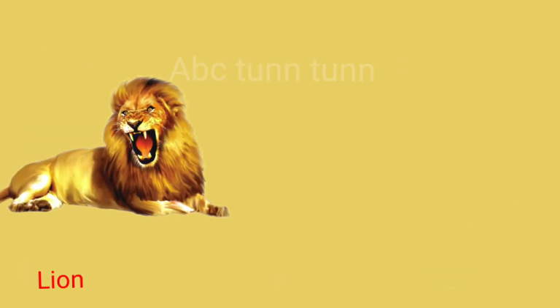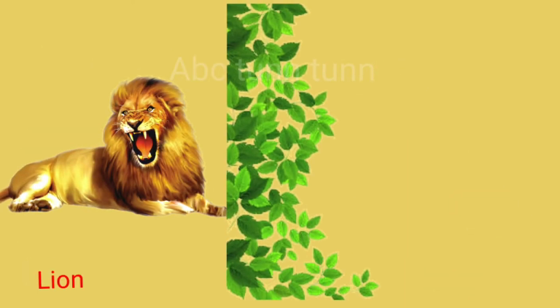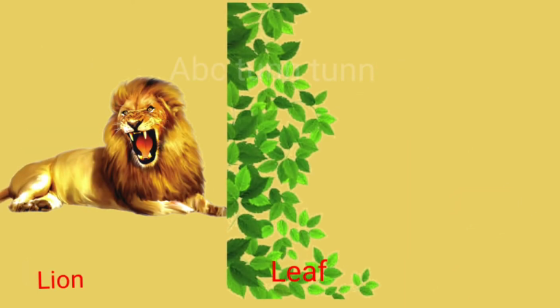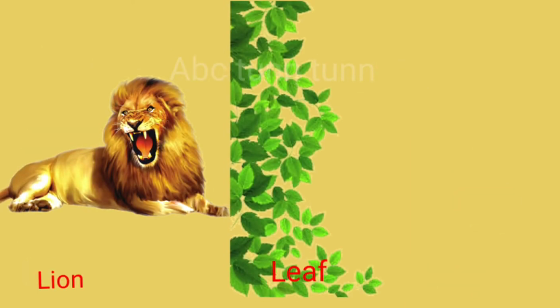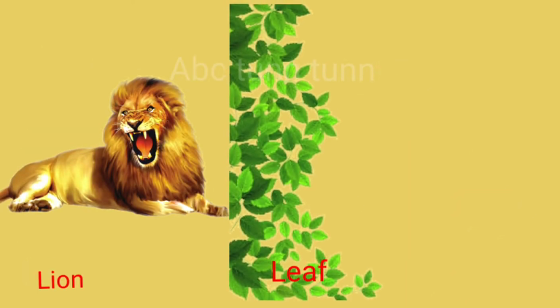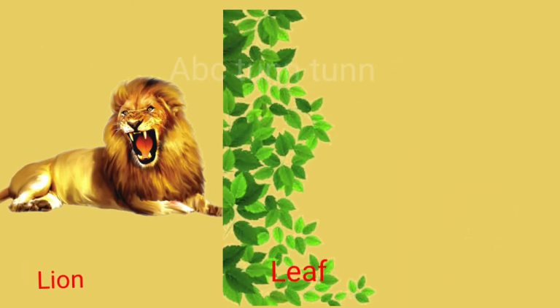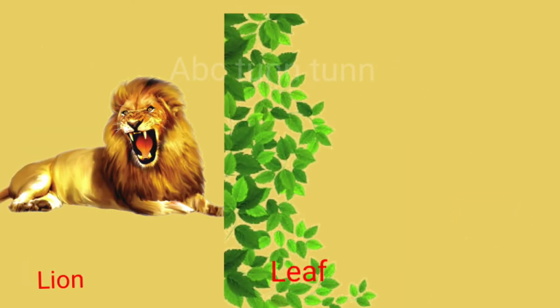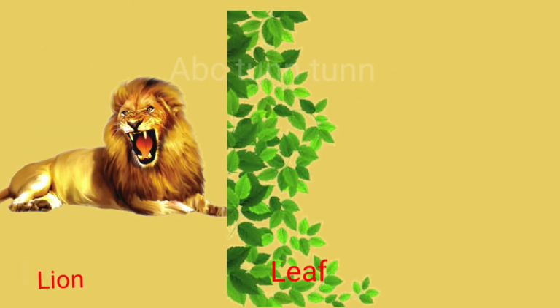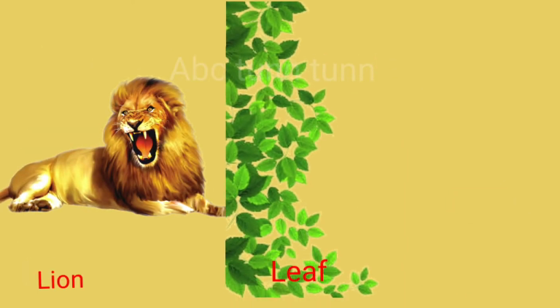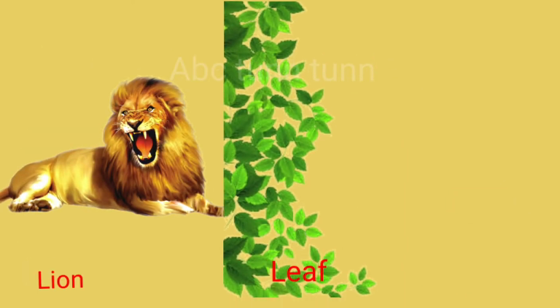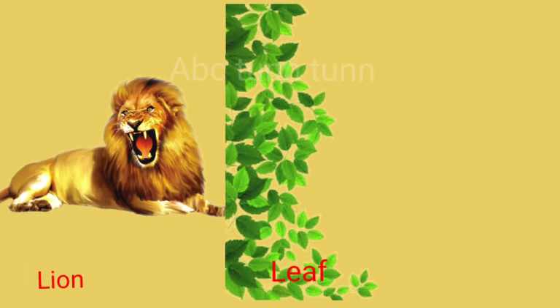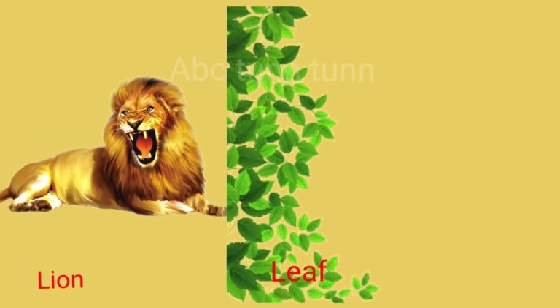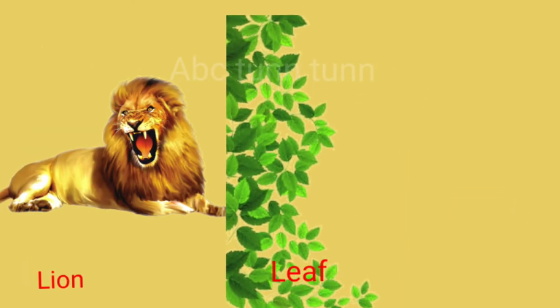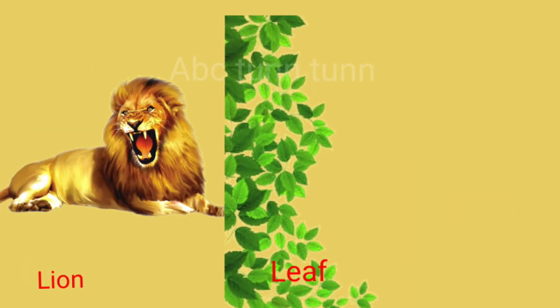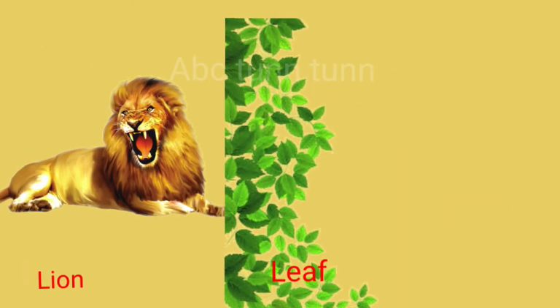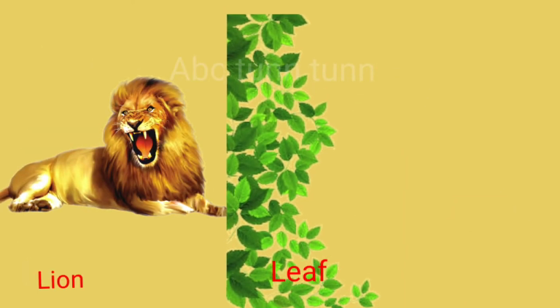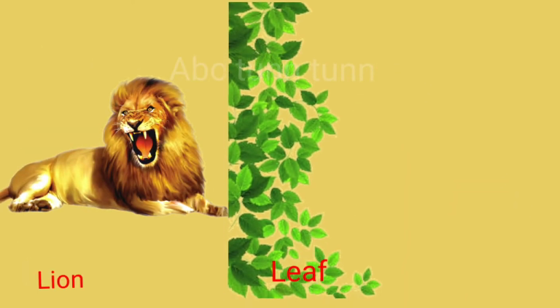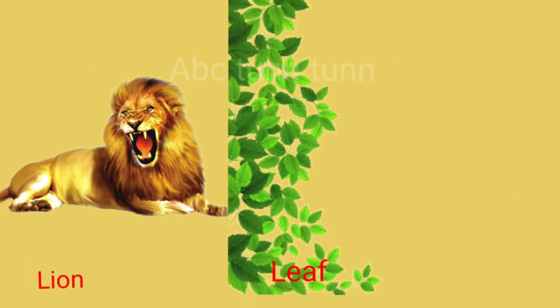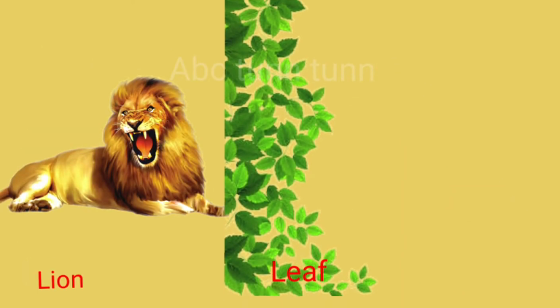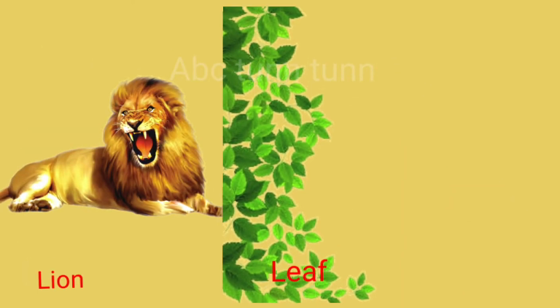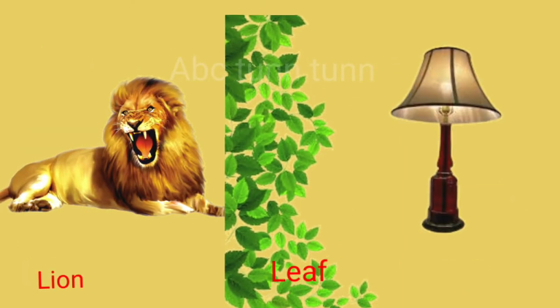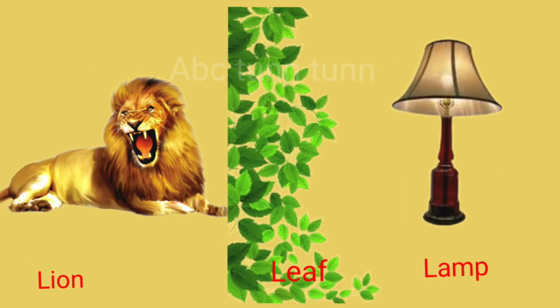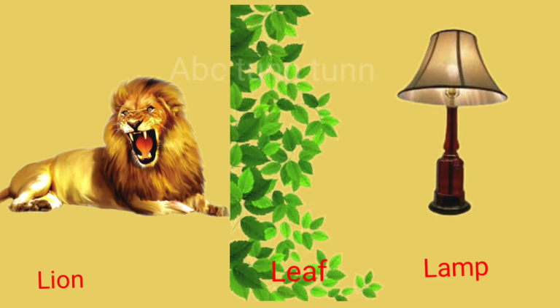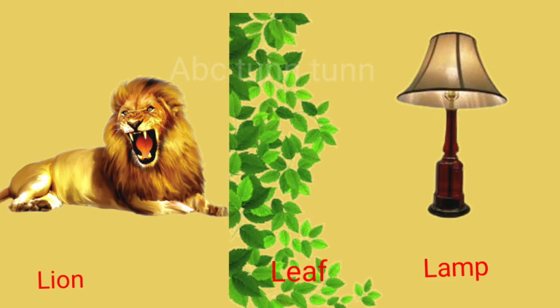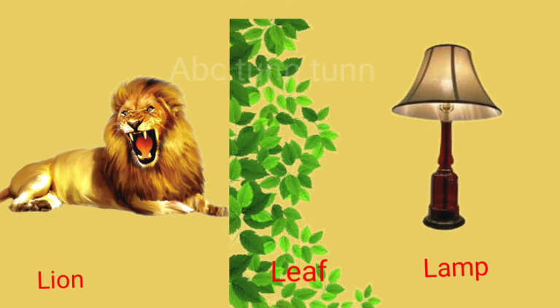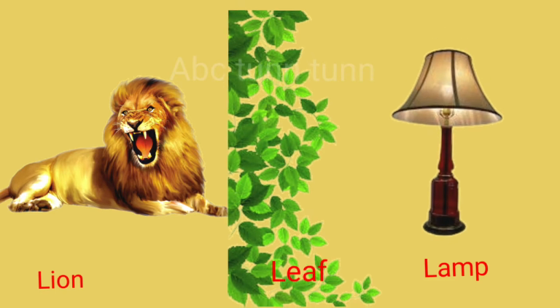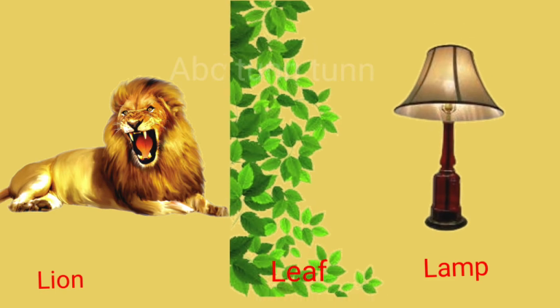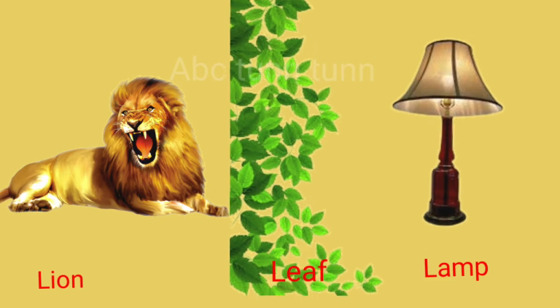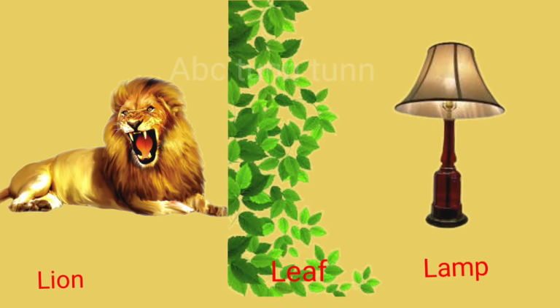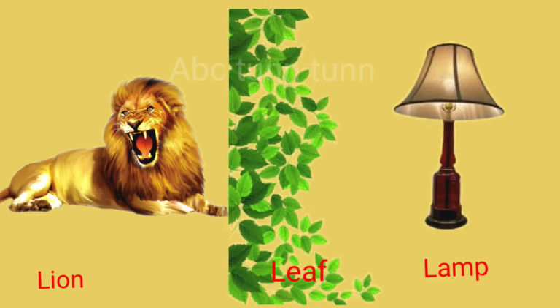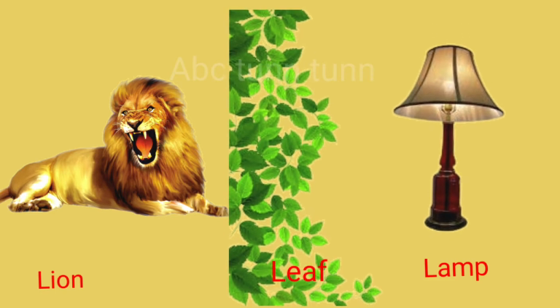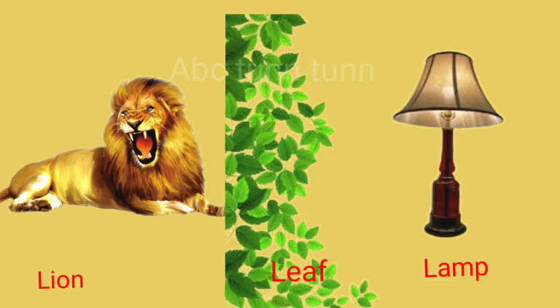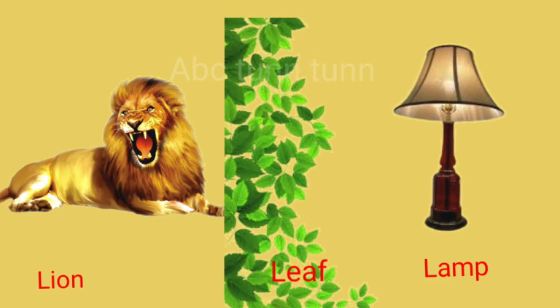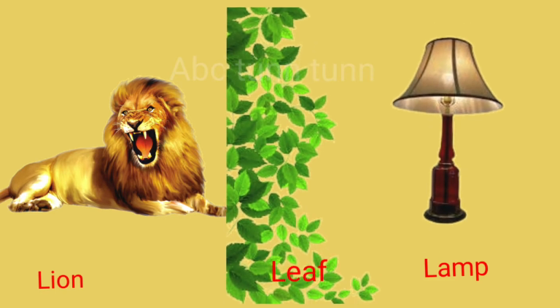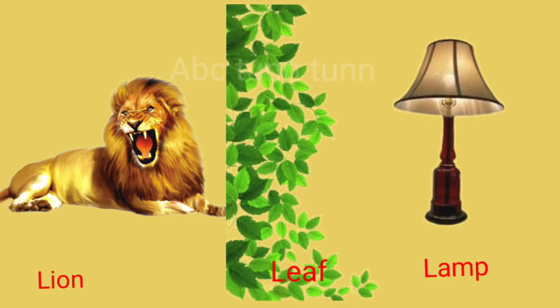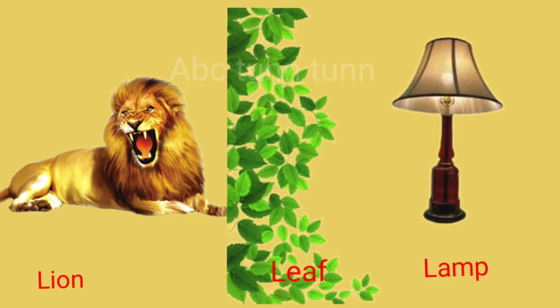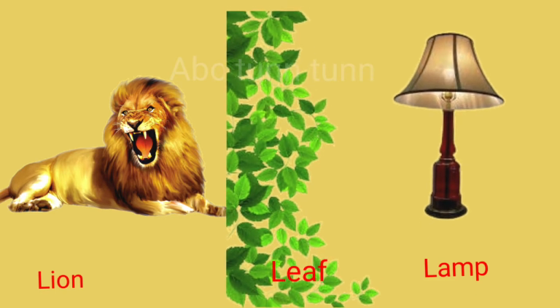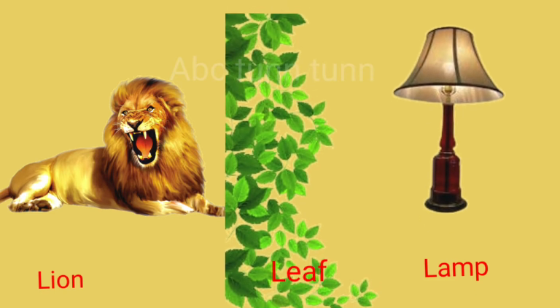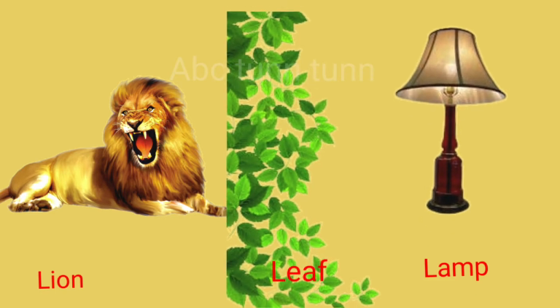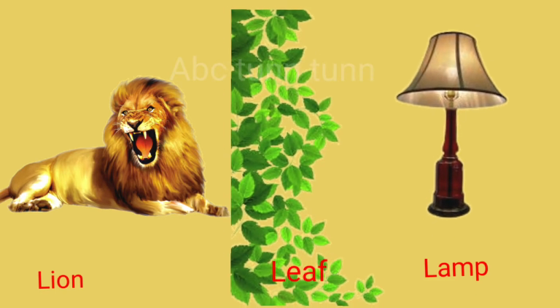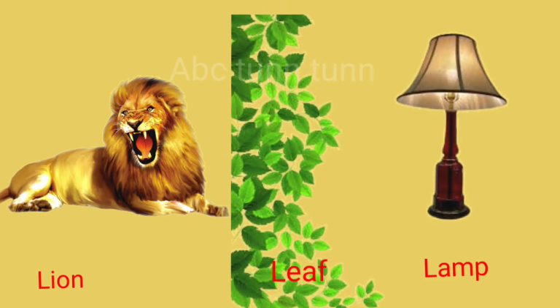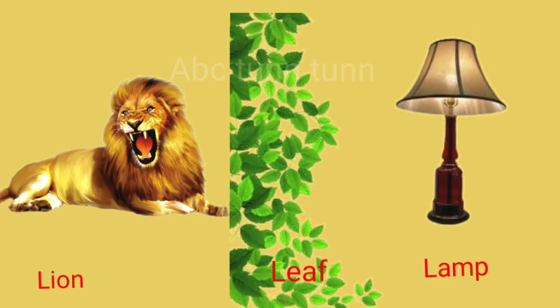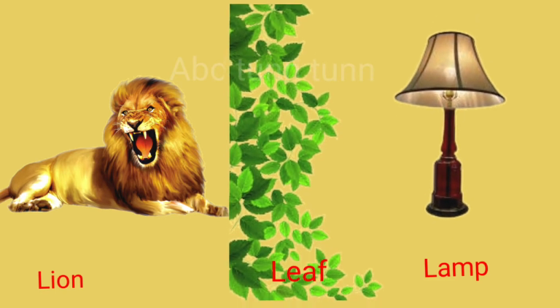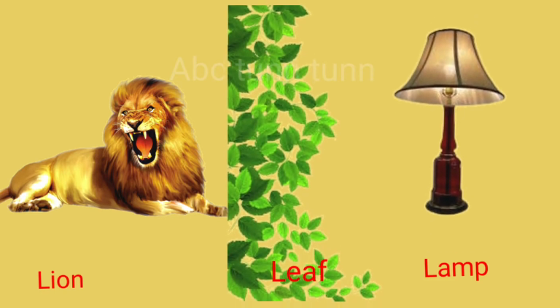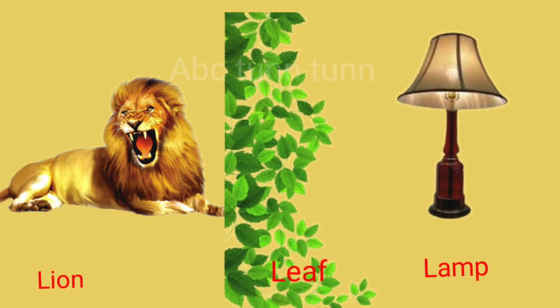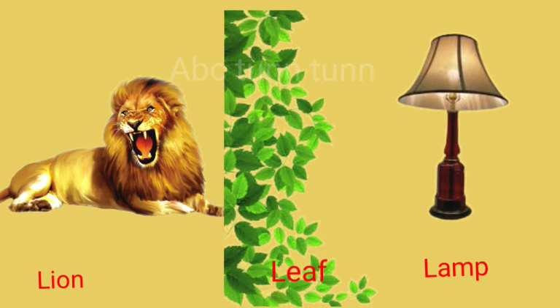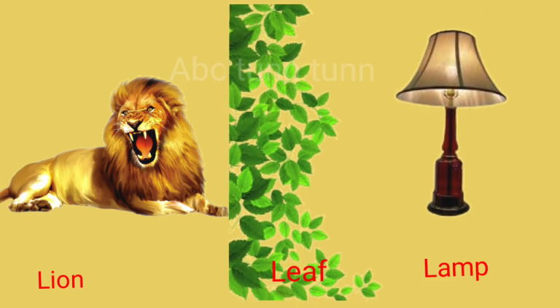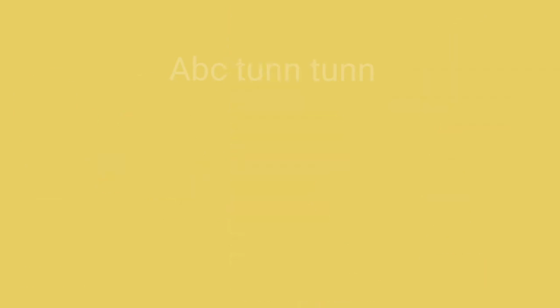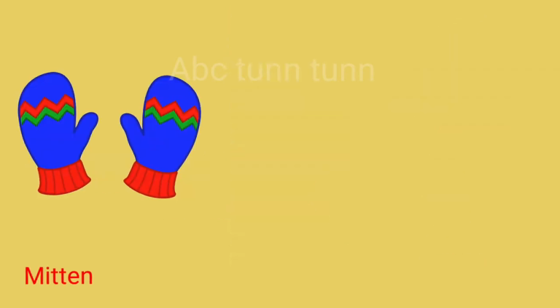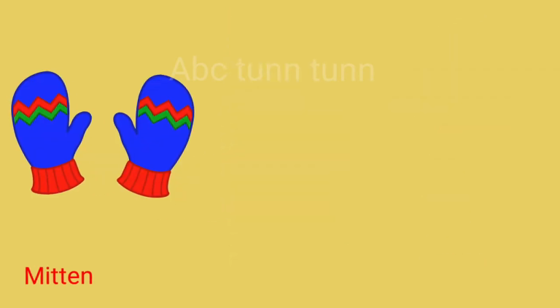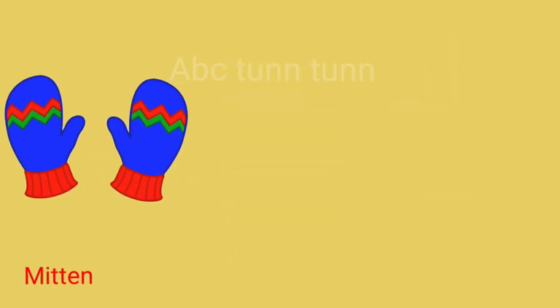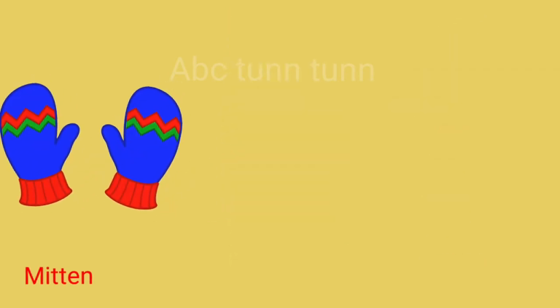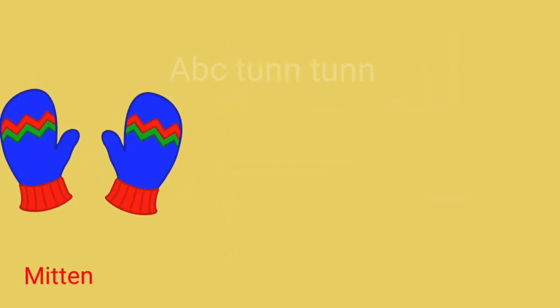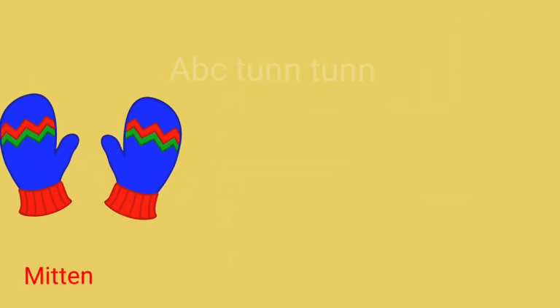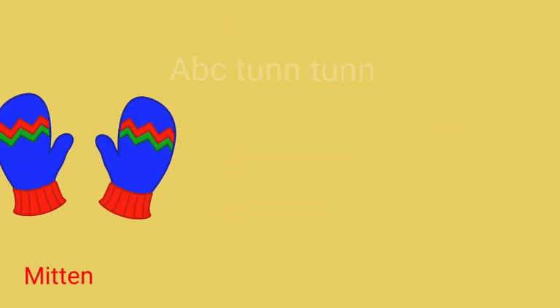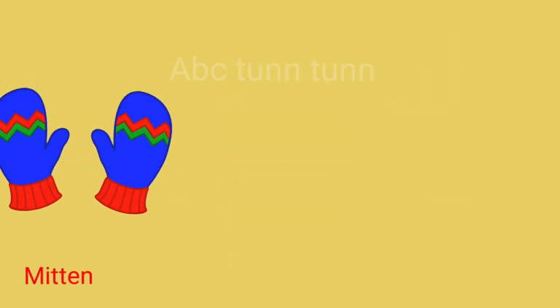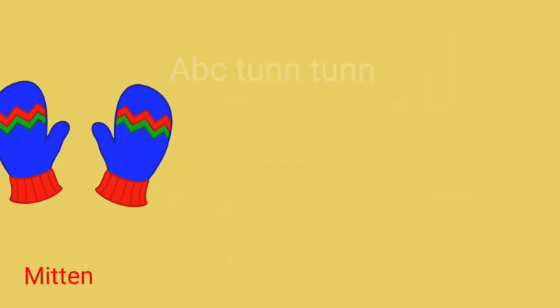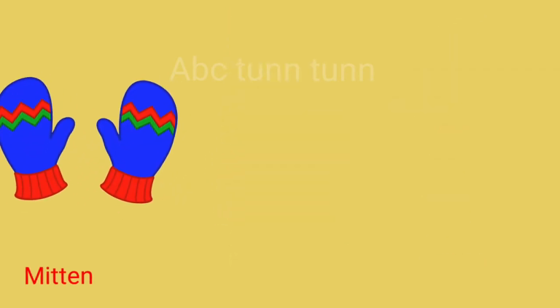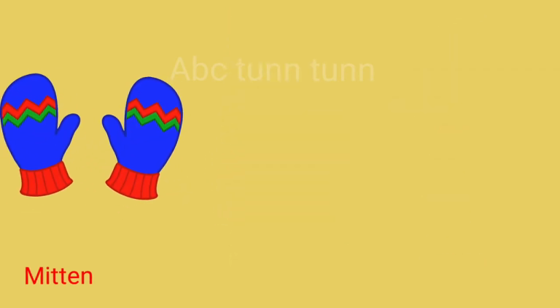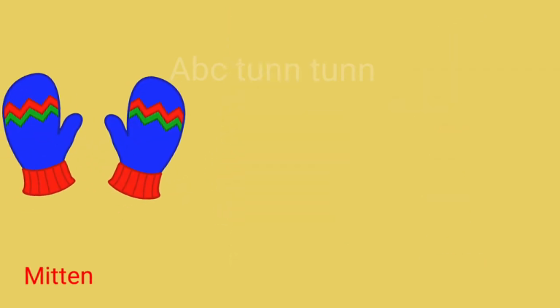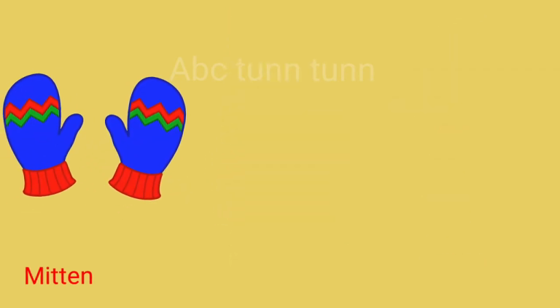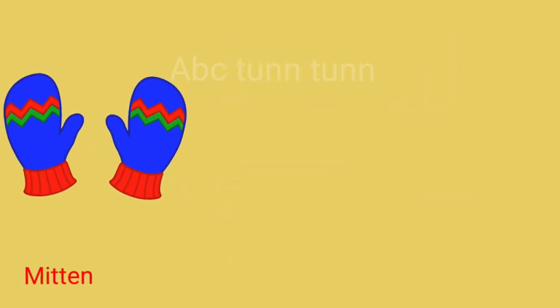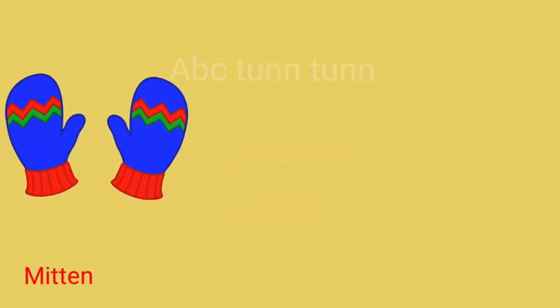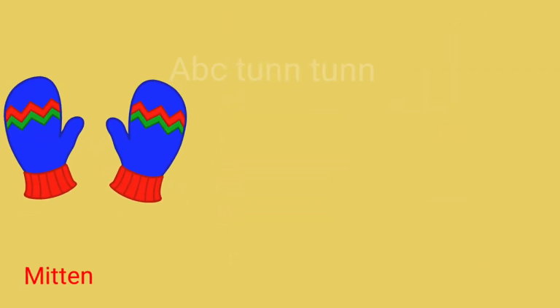L is for lion. L is for leaf. L is for lamp. La!